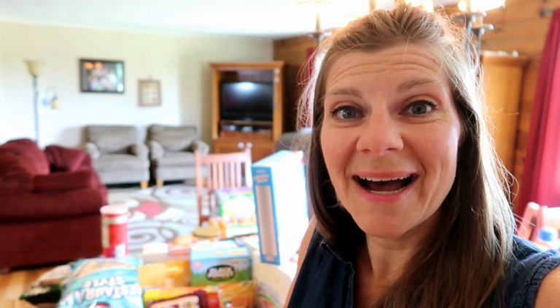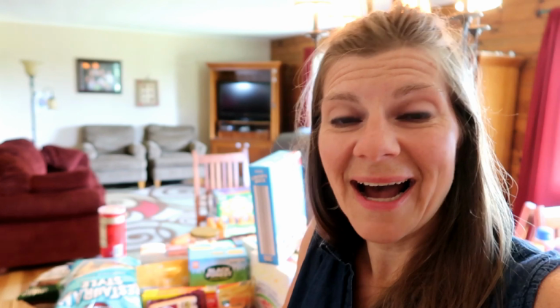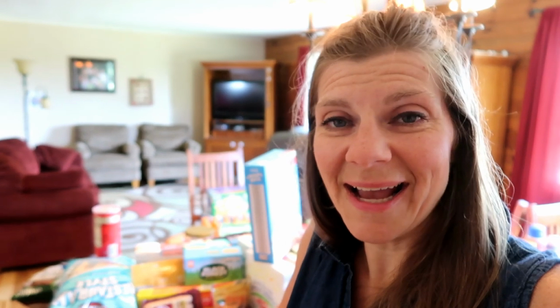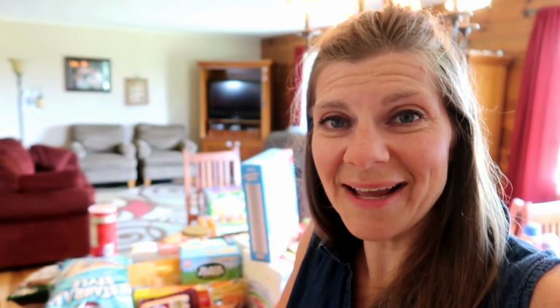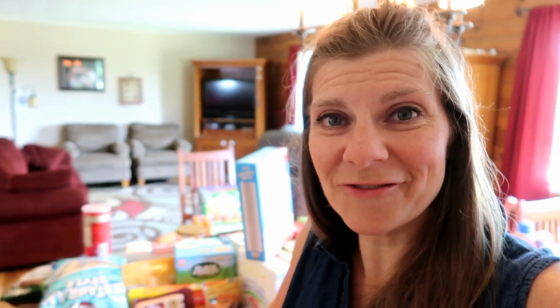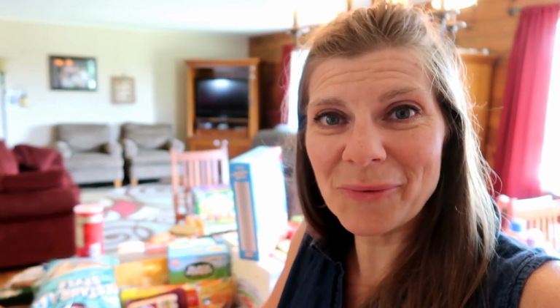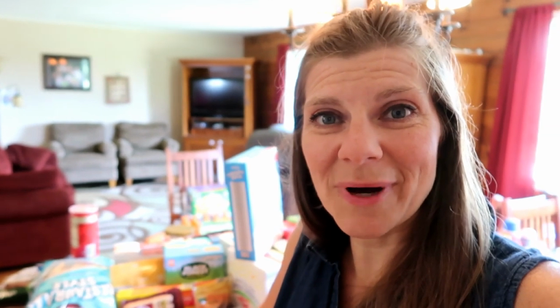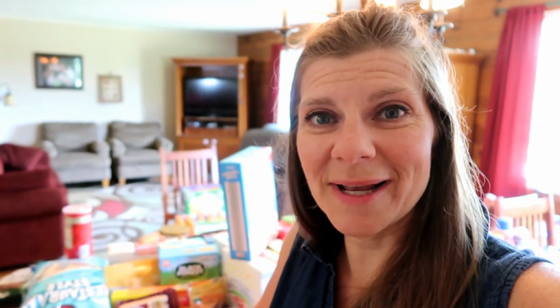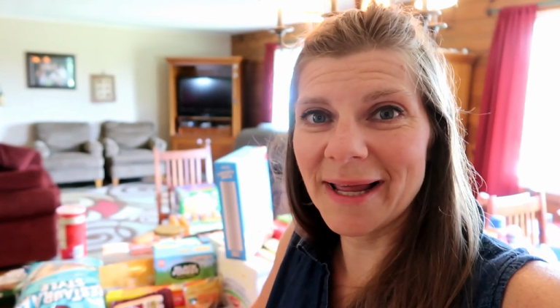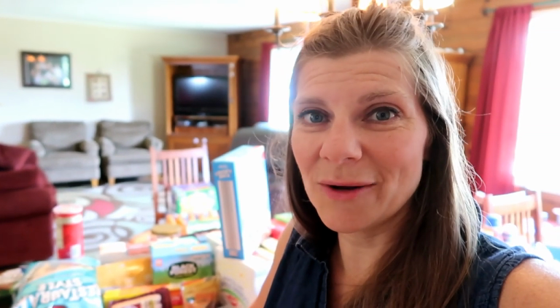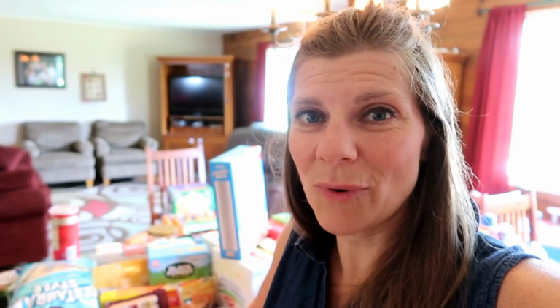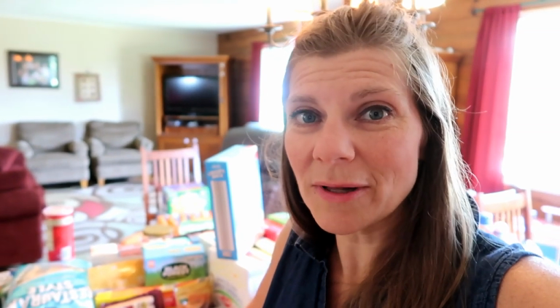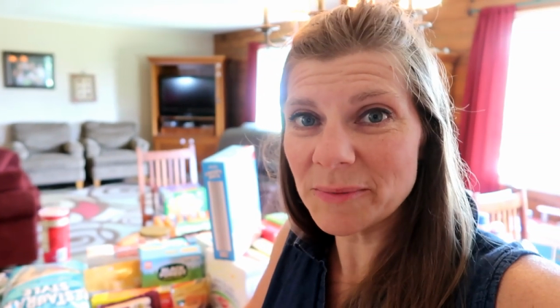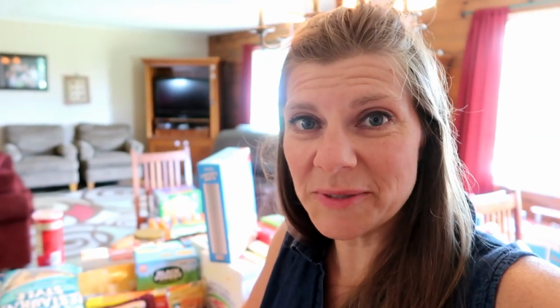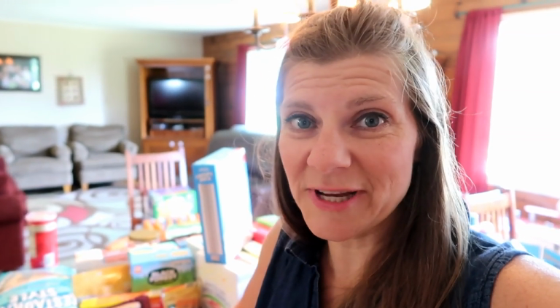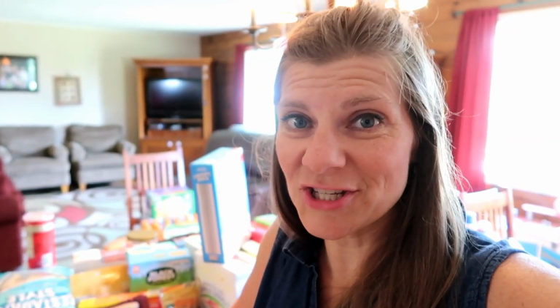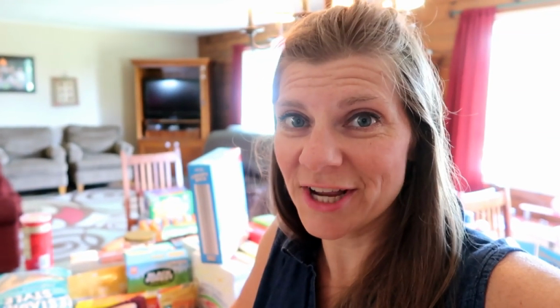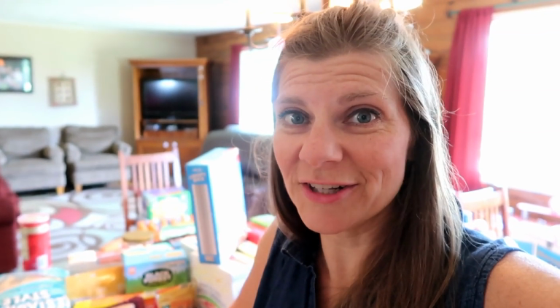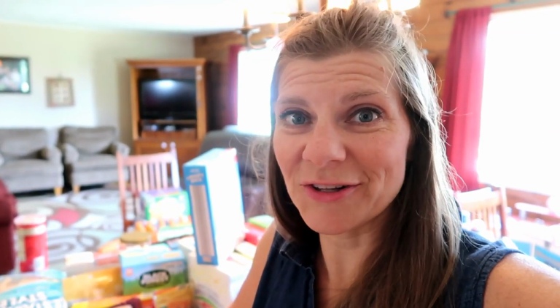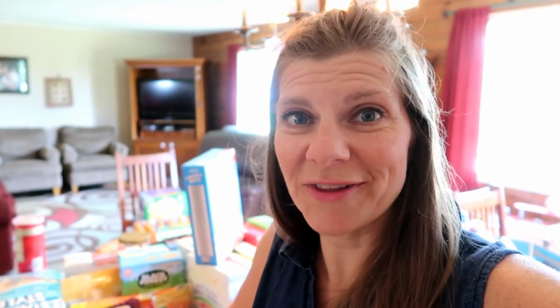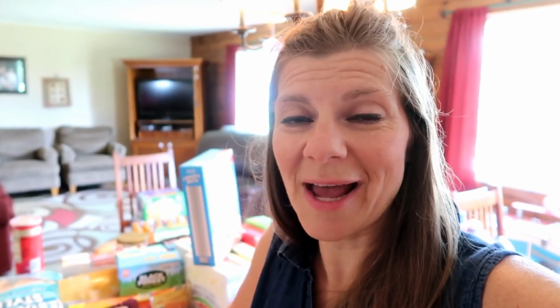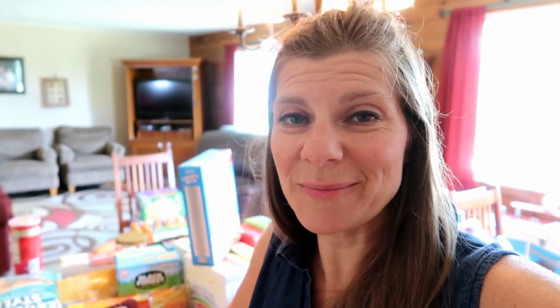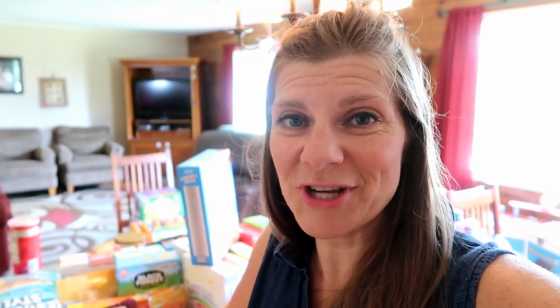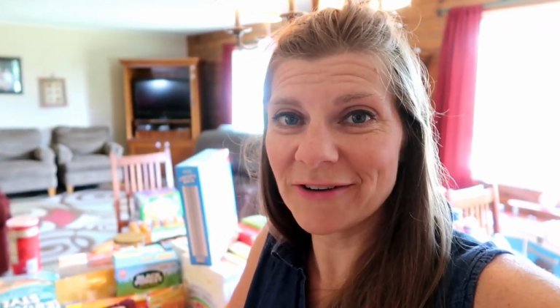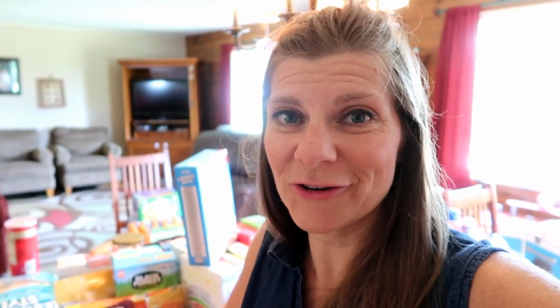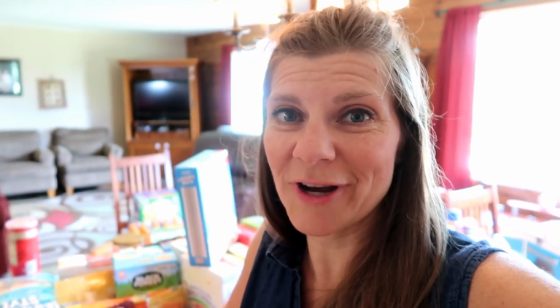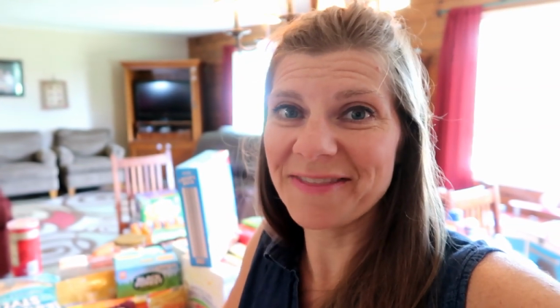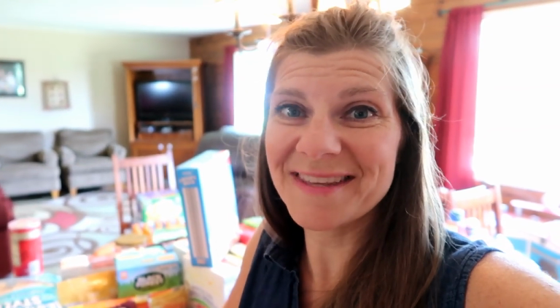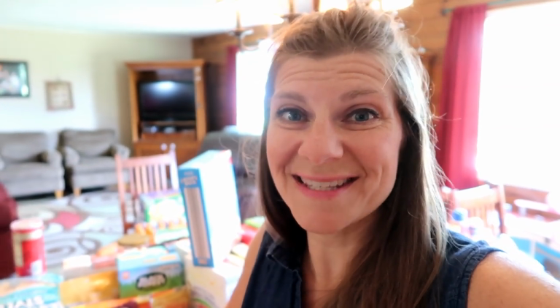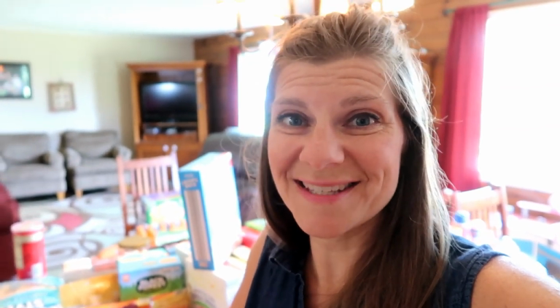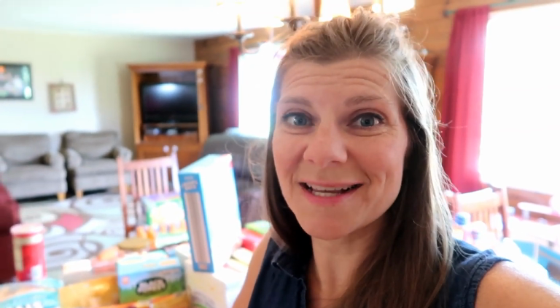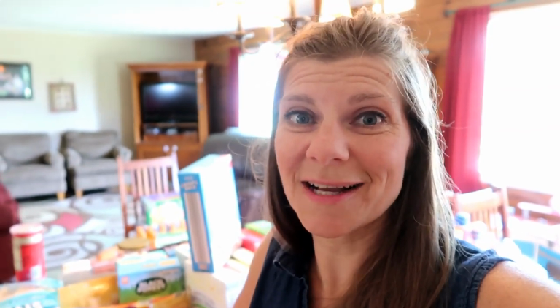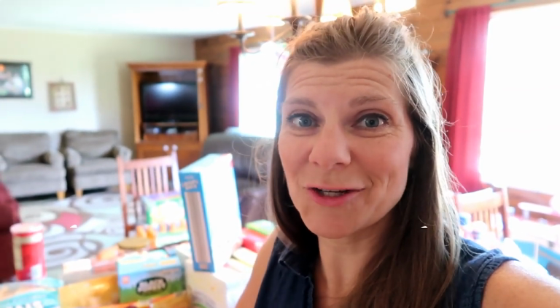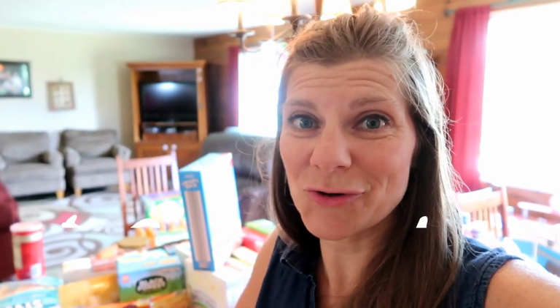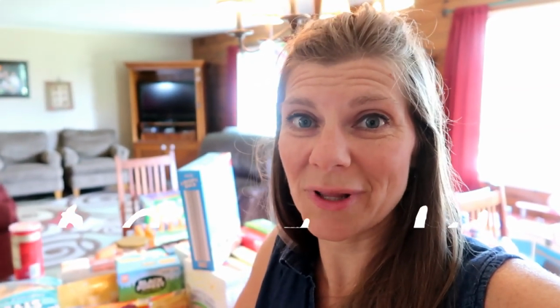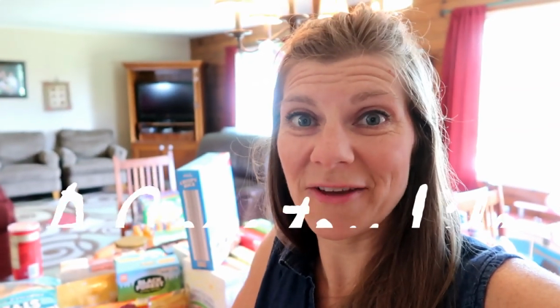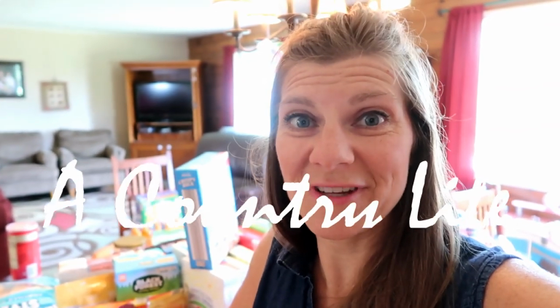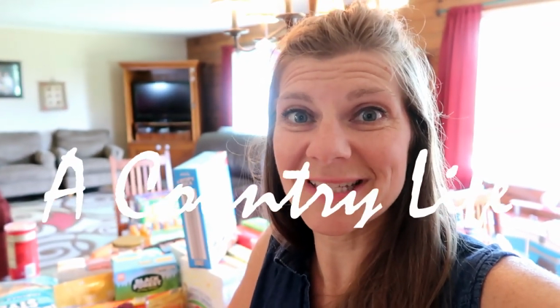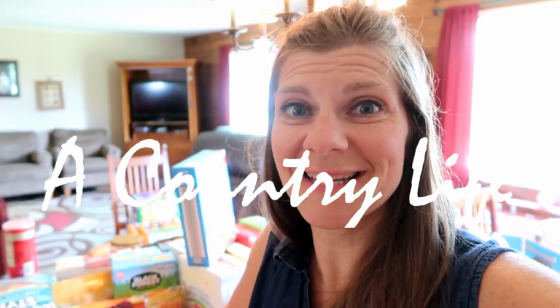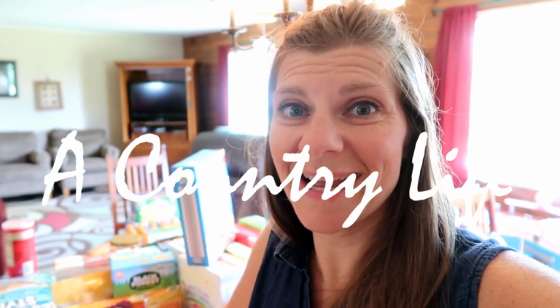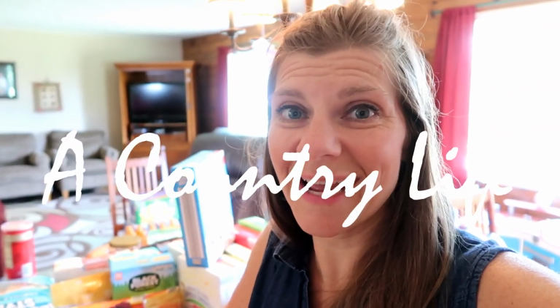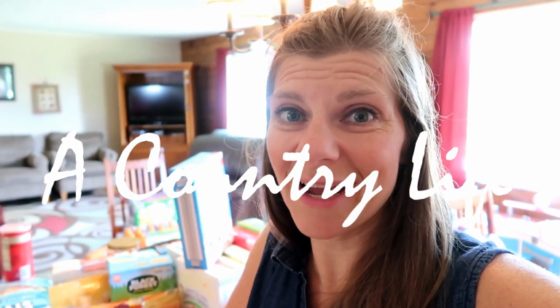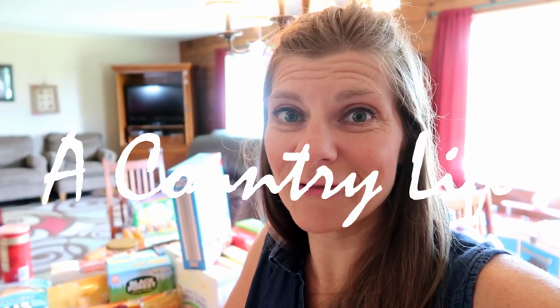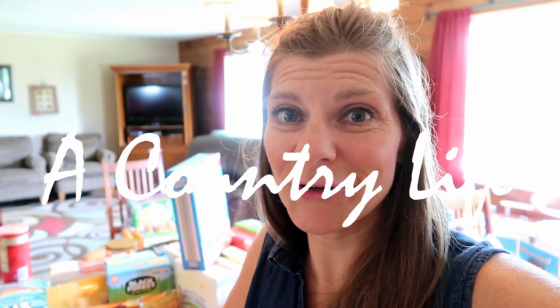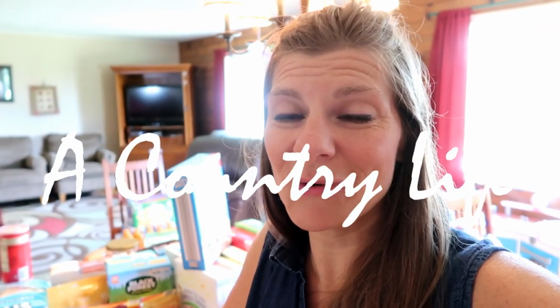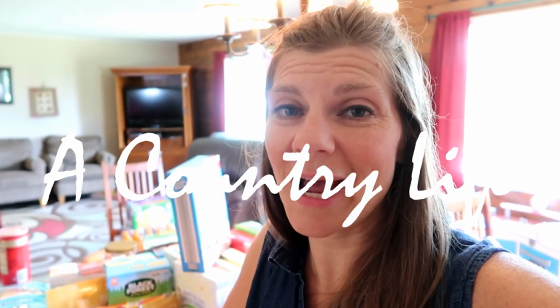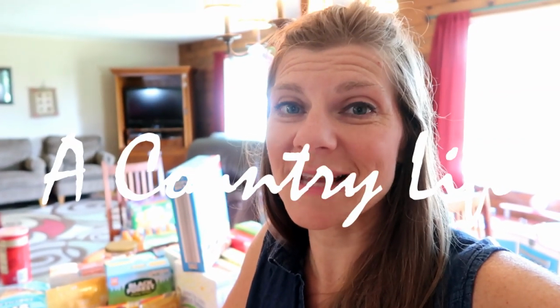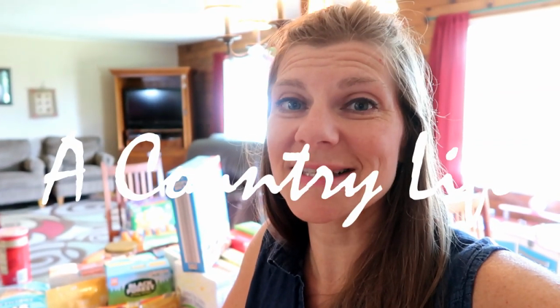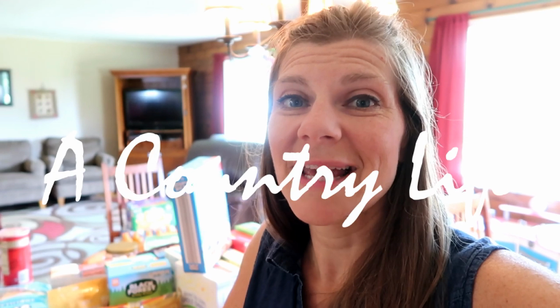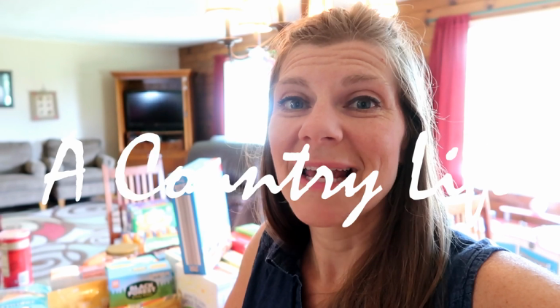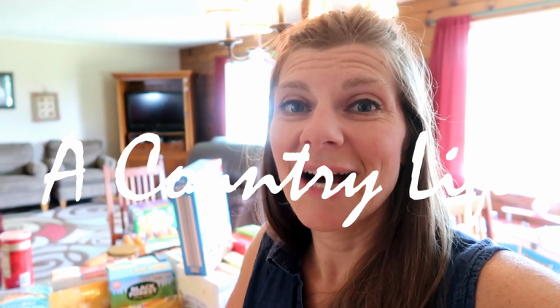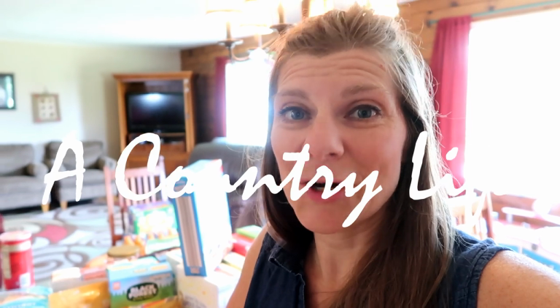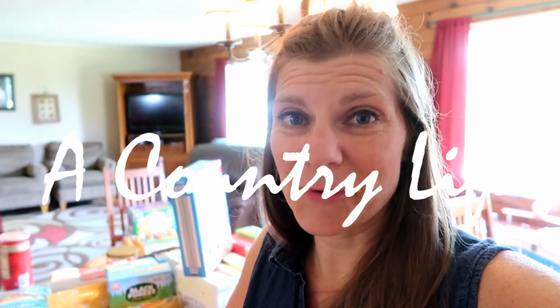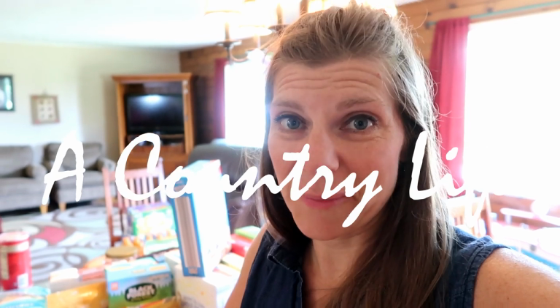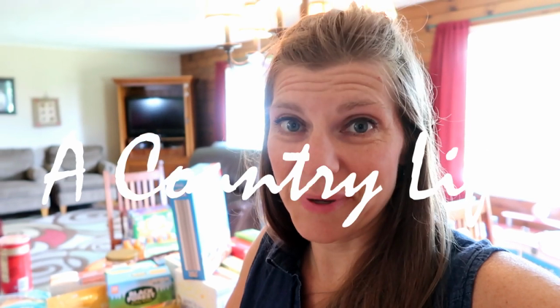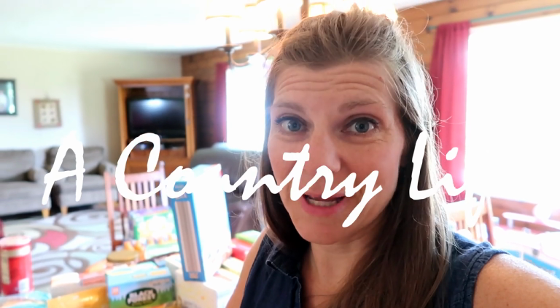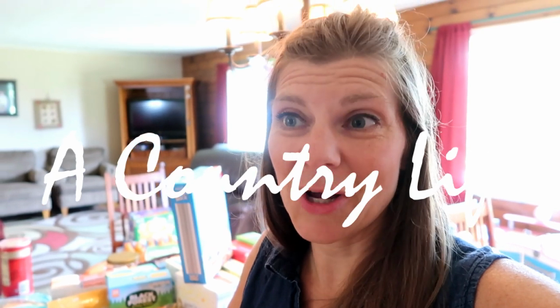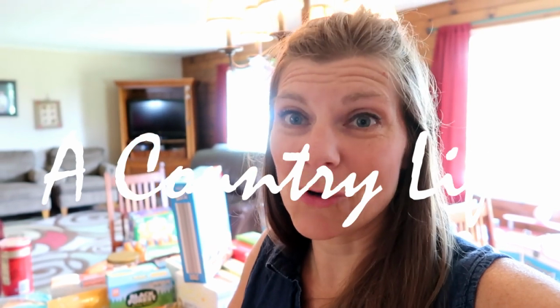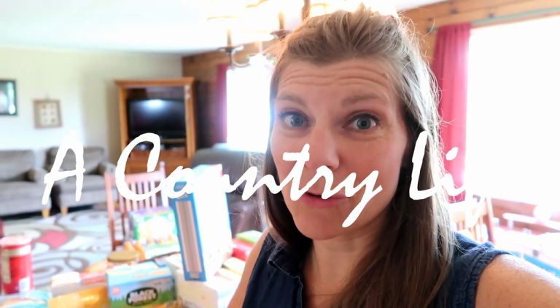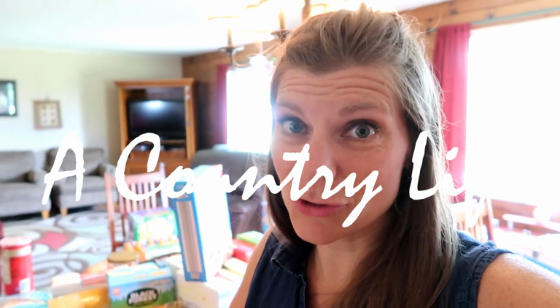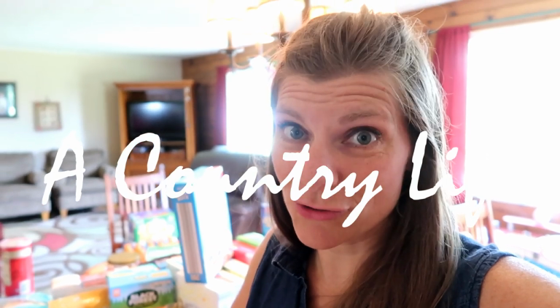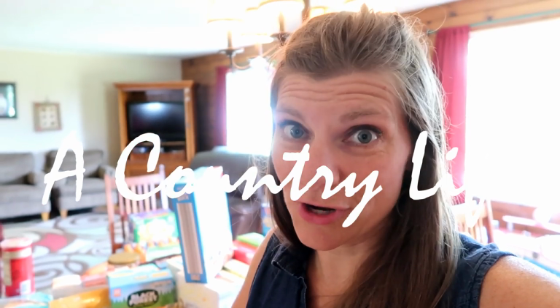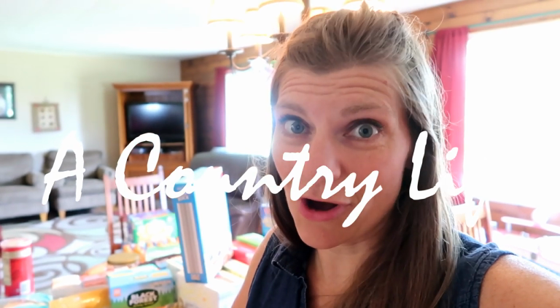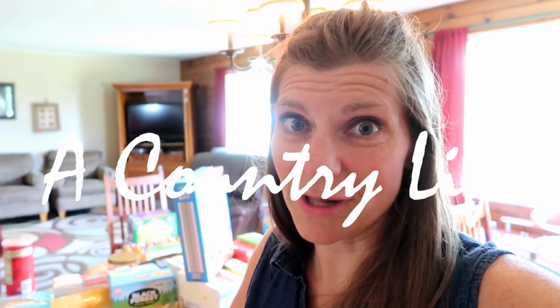Hi everyone and welcome to my channel. I'm Jennifer and this is A Country Life, and today I have for you guys a great big grocery haul.